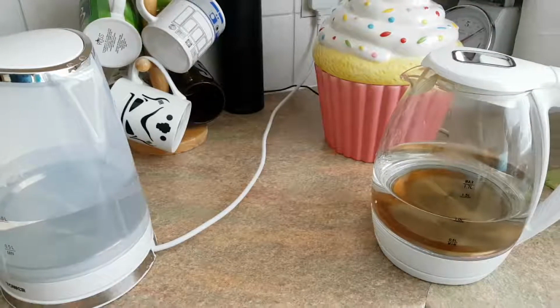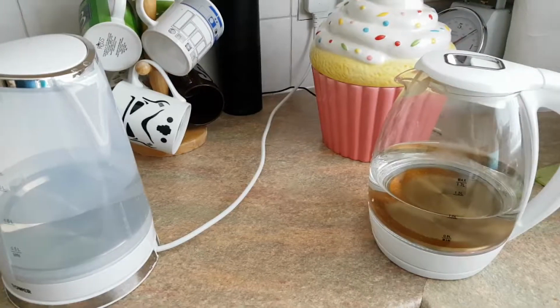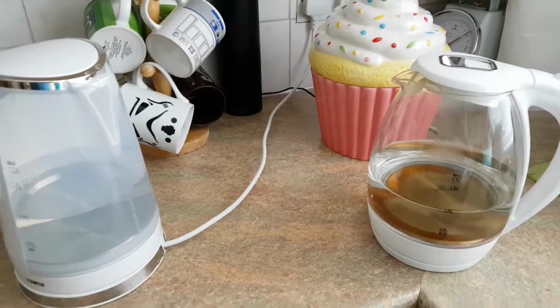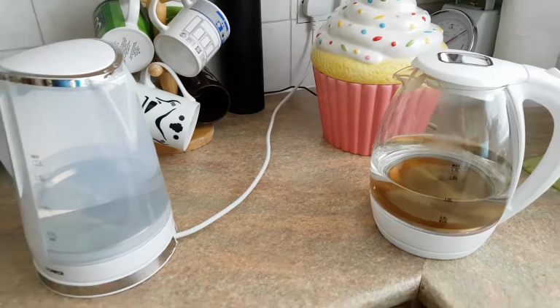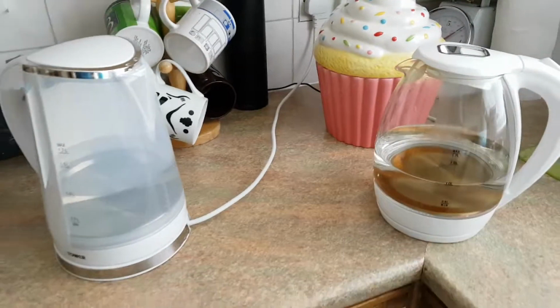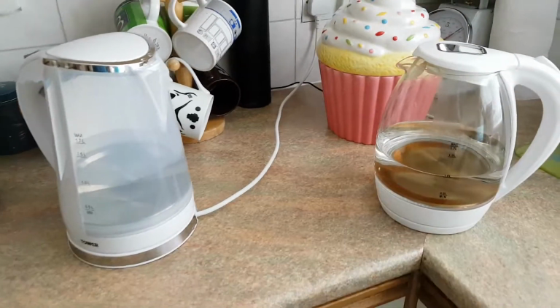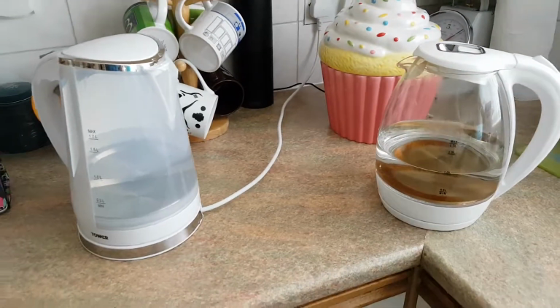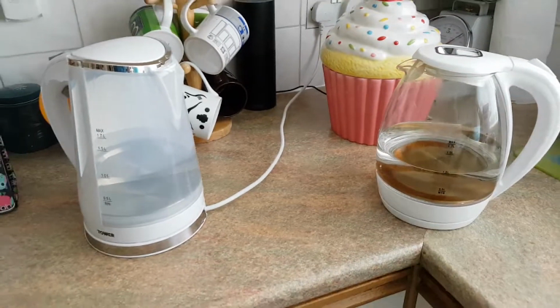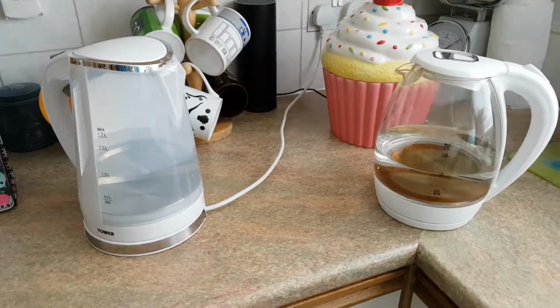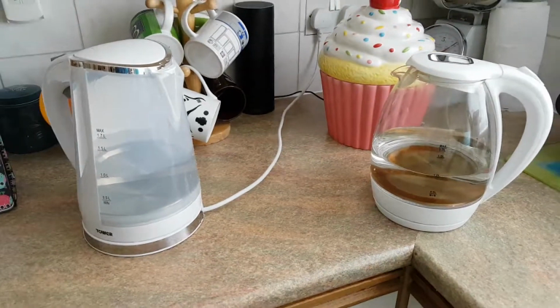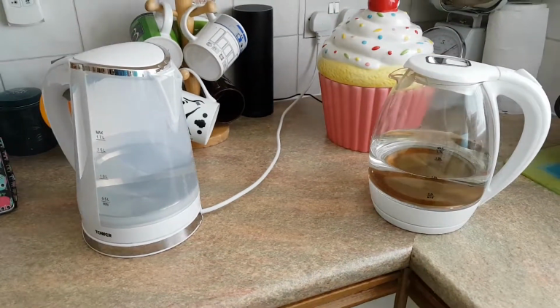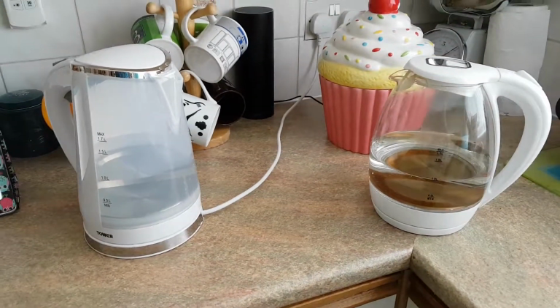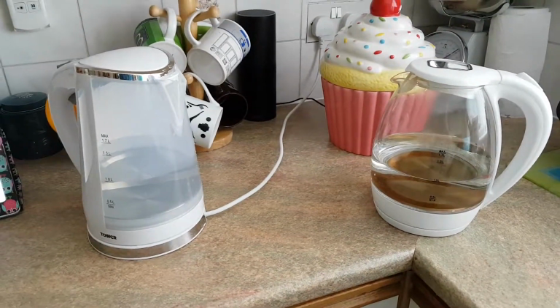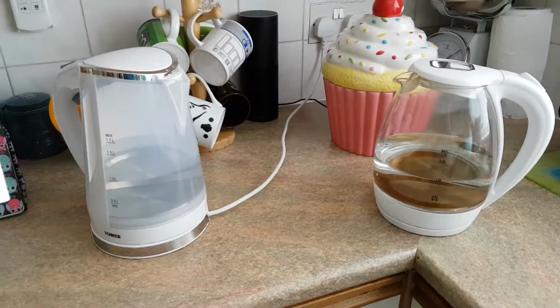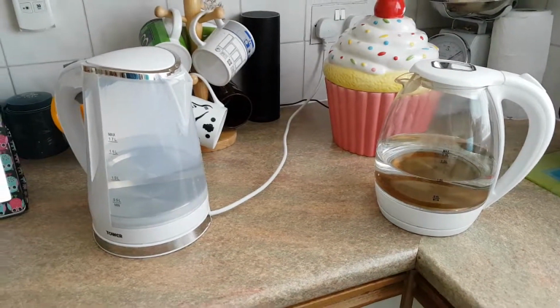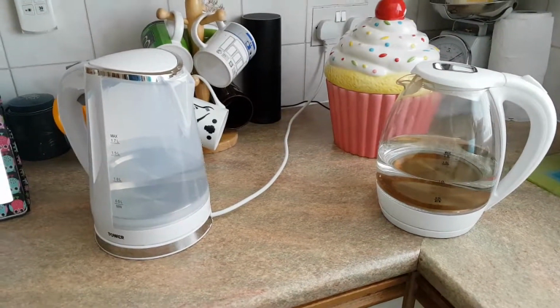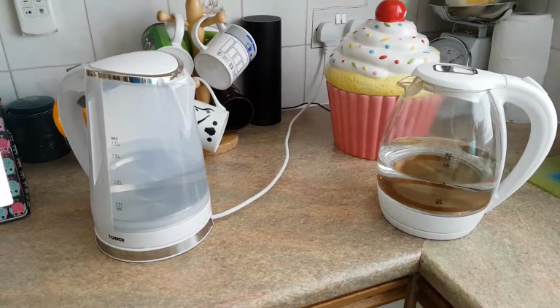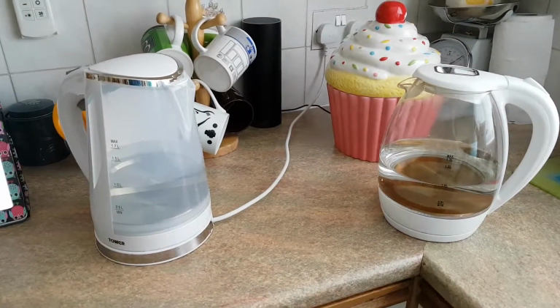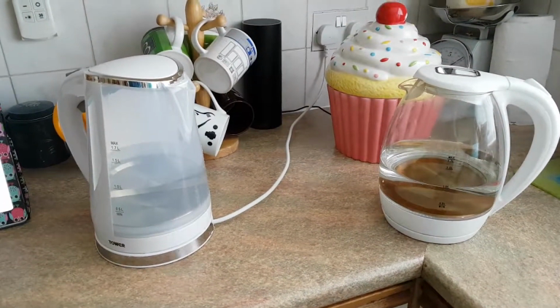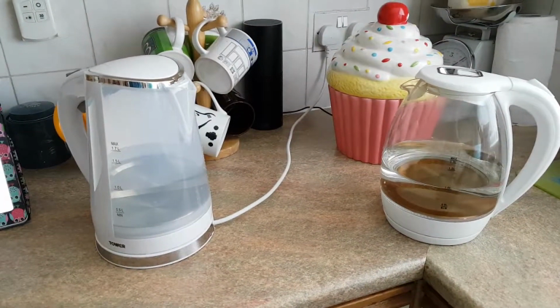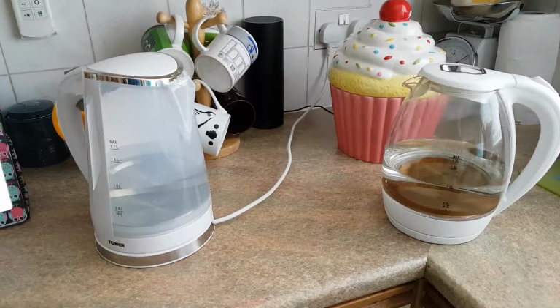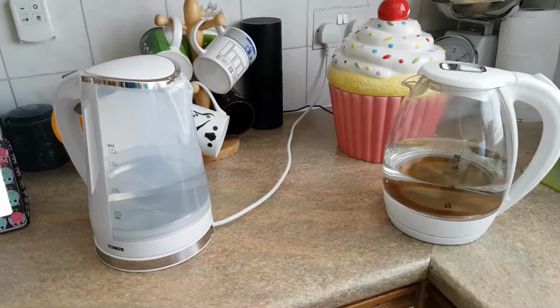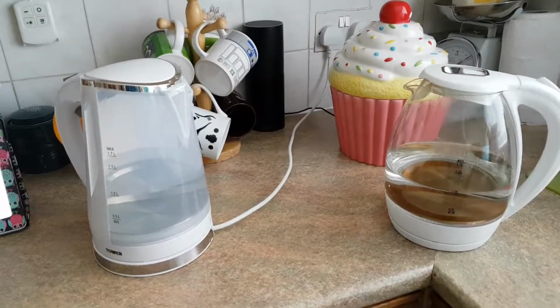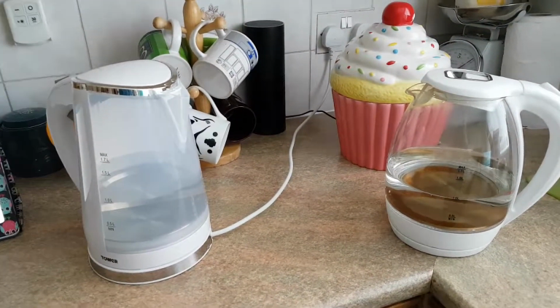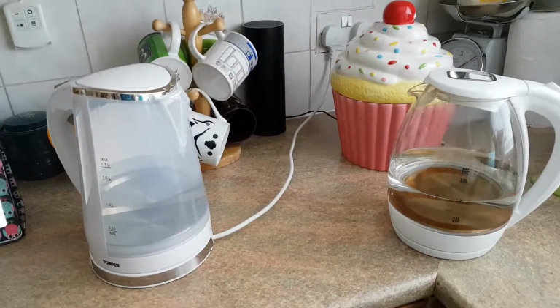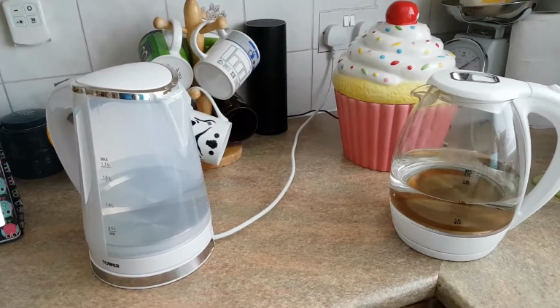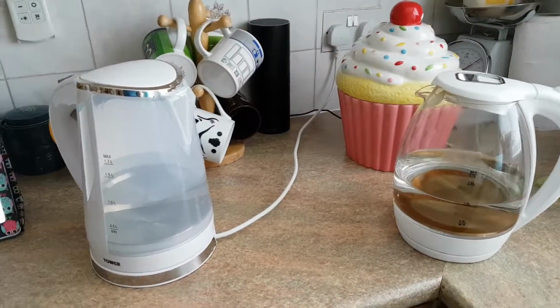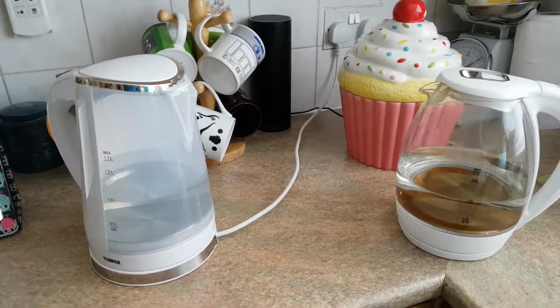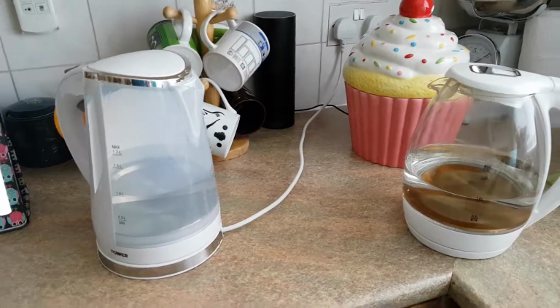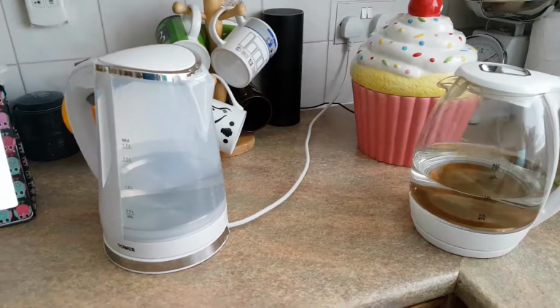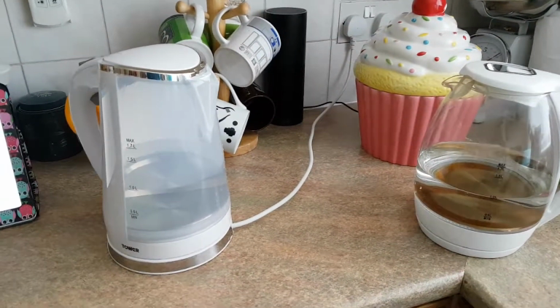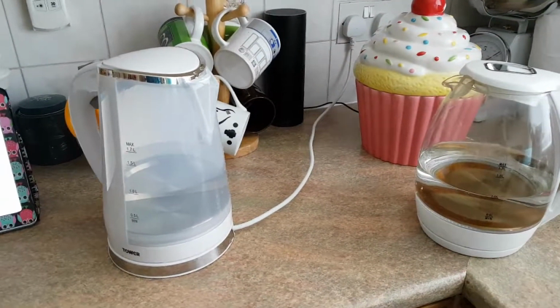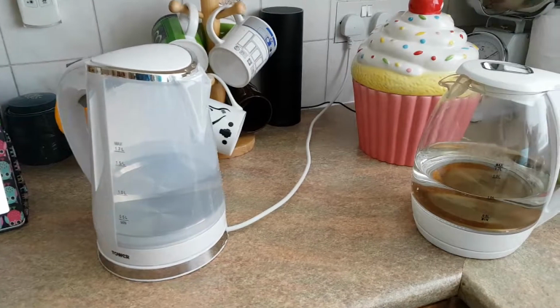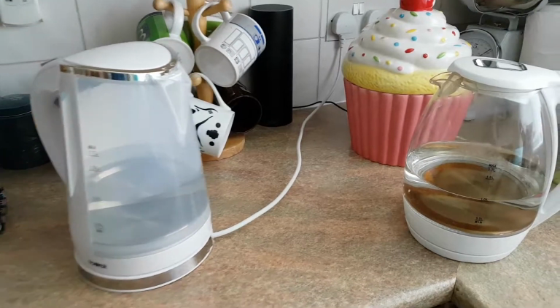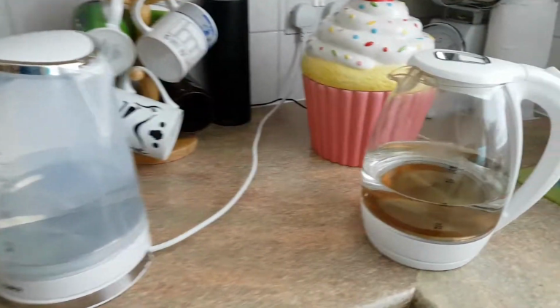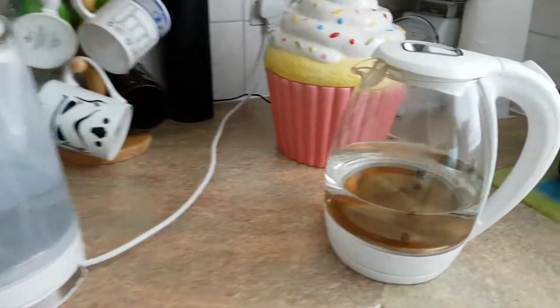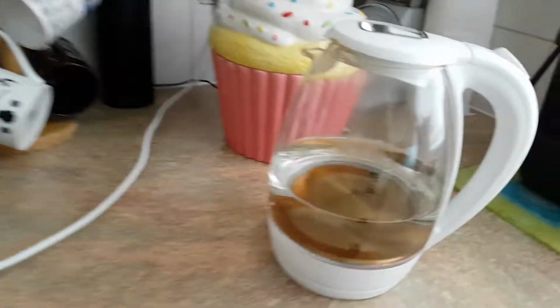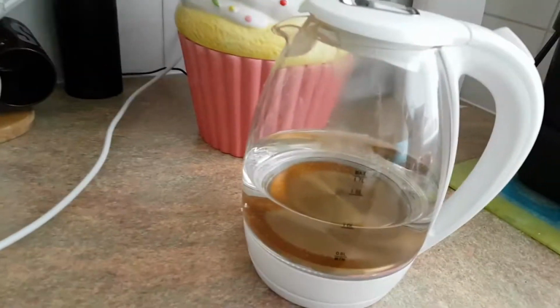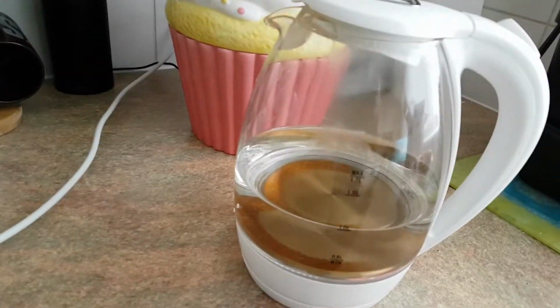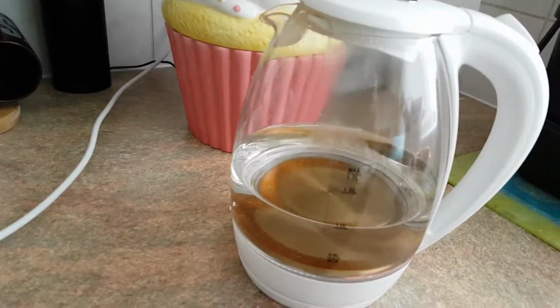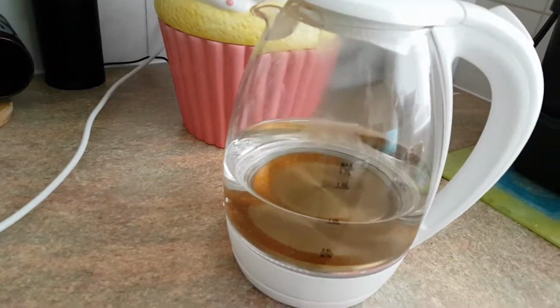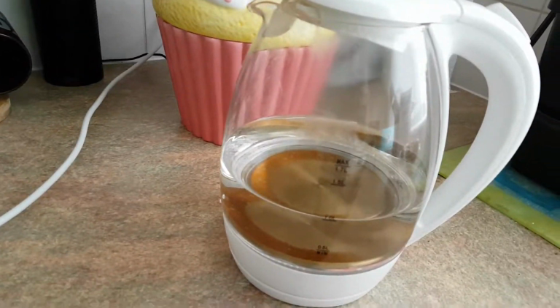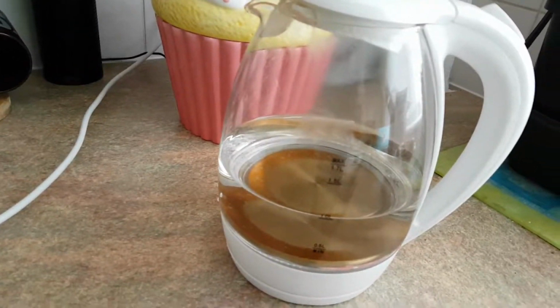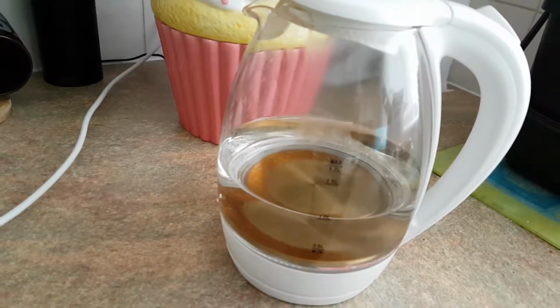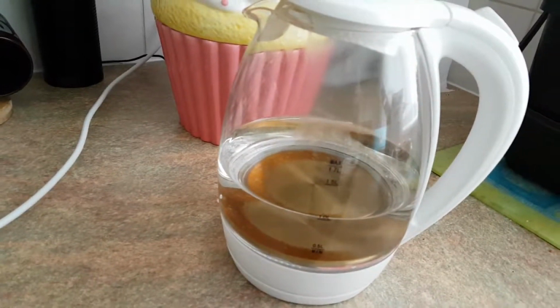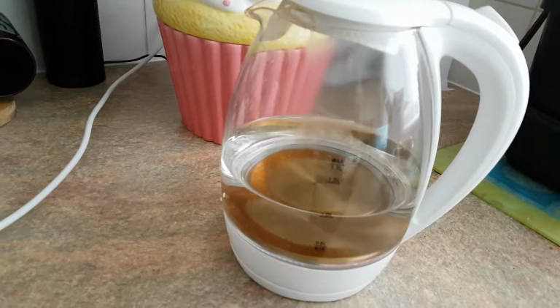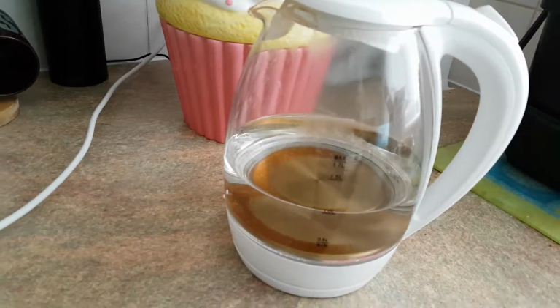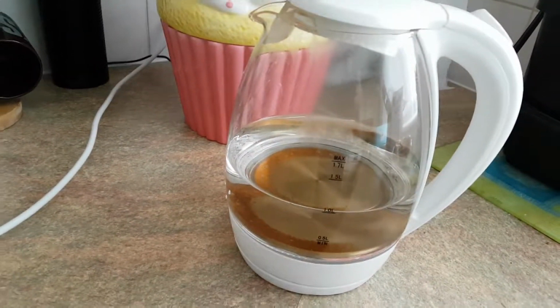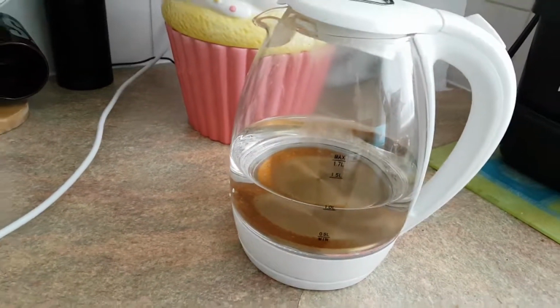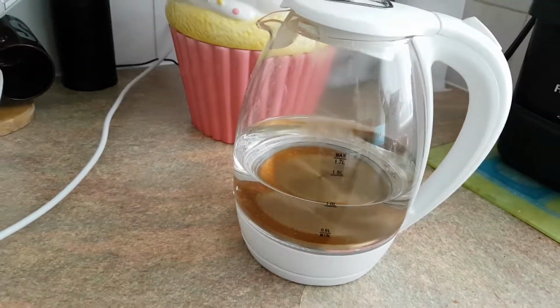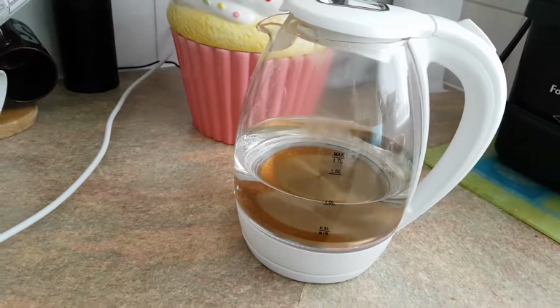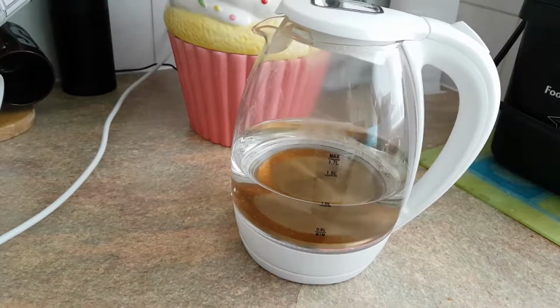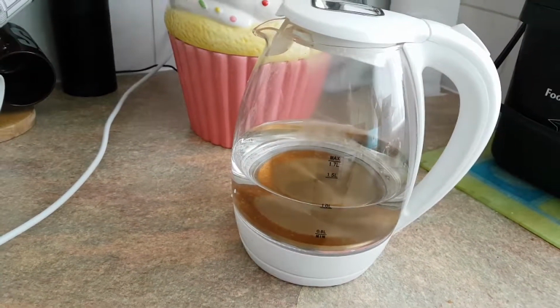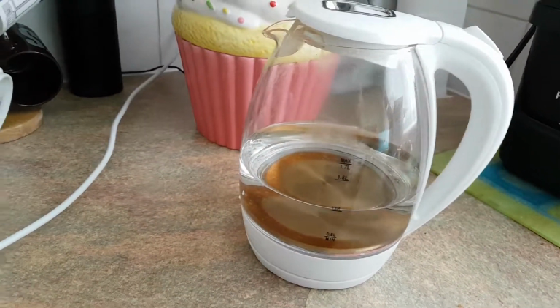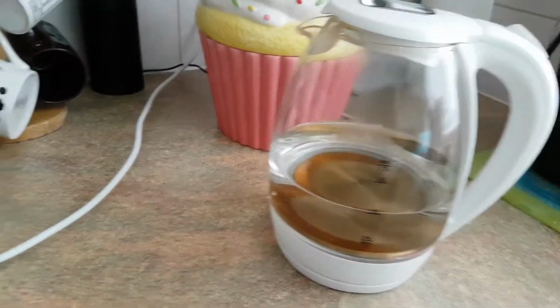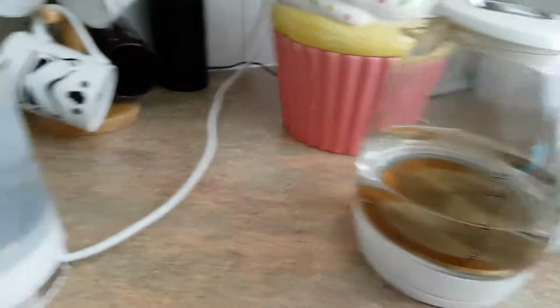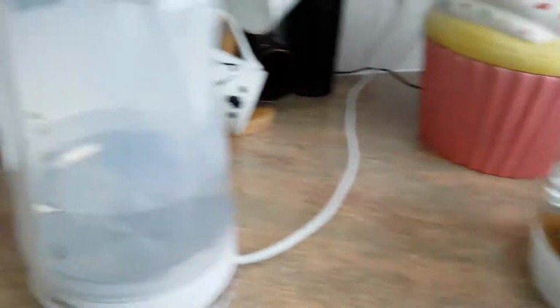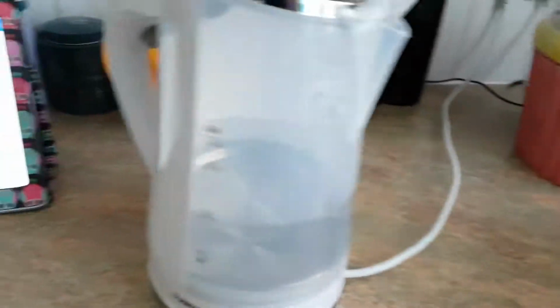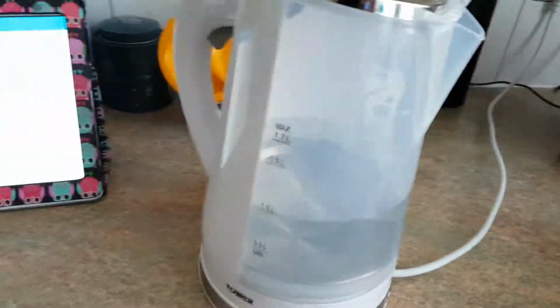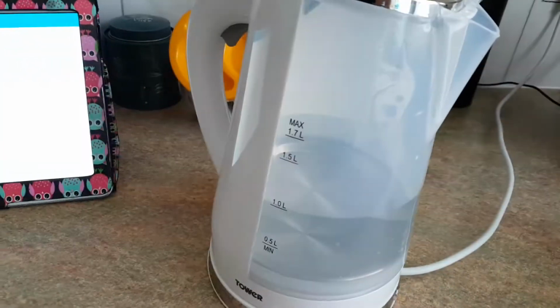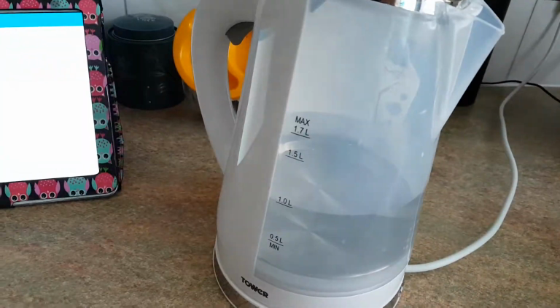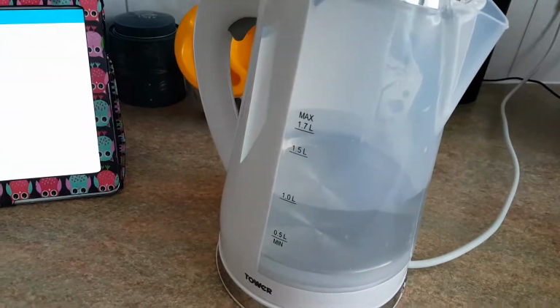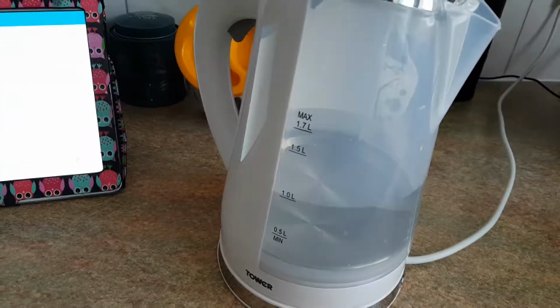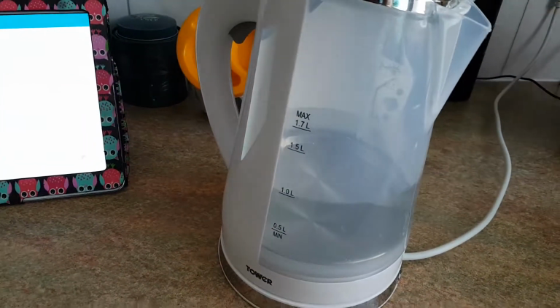So I bought myself a new kettle today, and I was wondering — is my old kettle faster or slower than my new one?